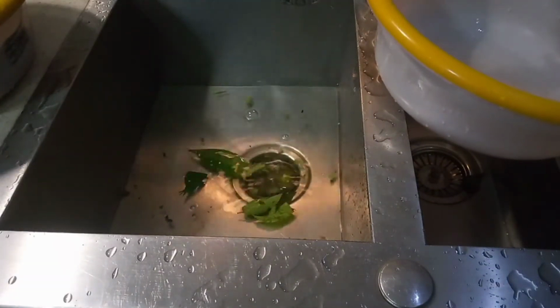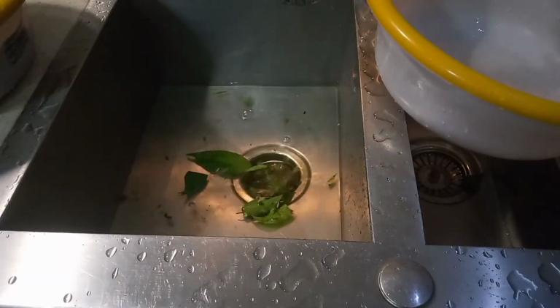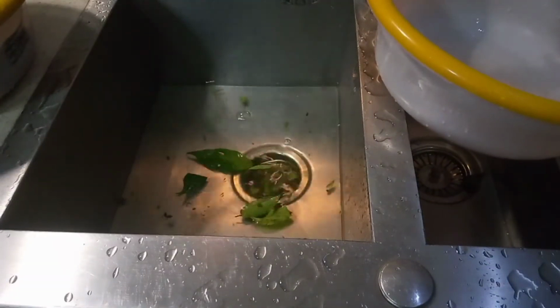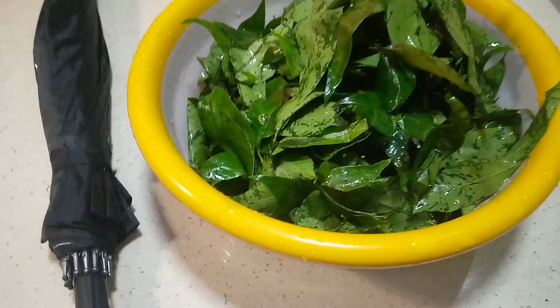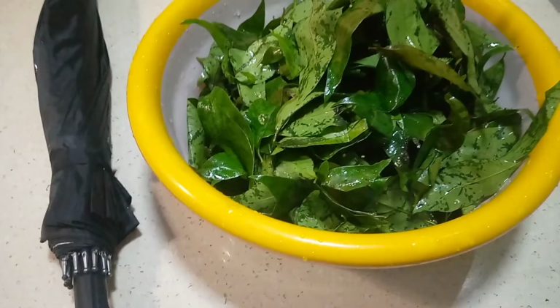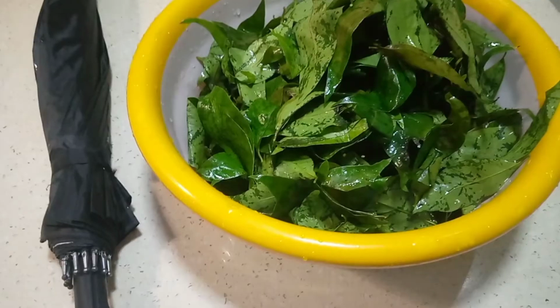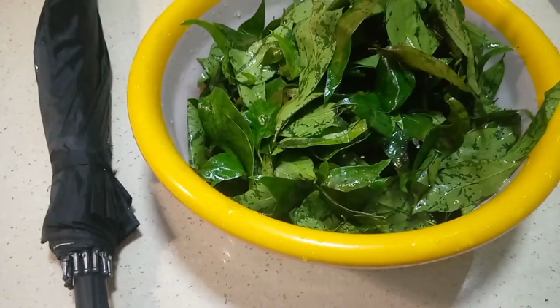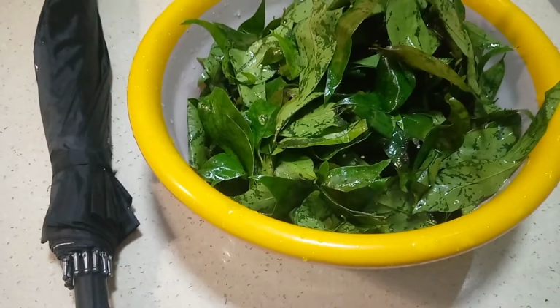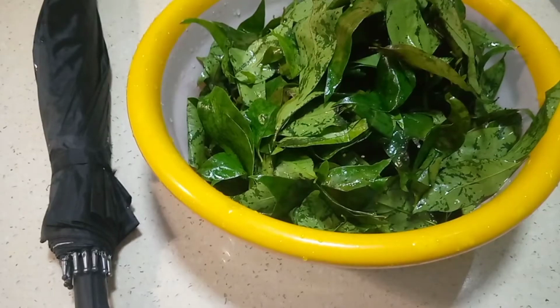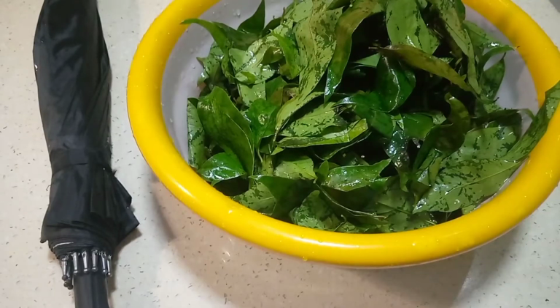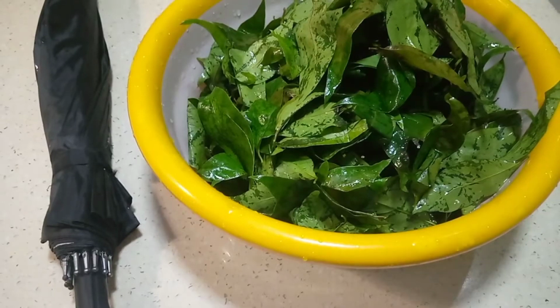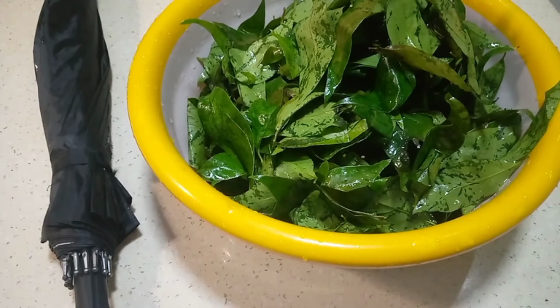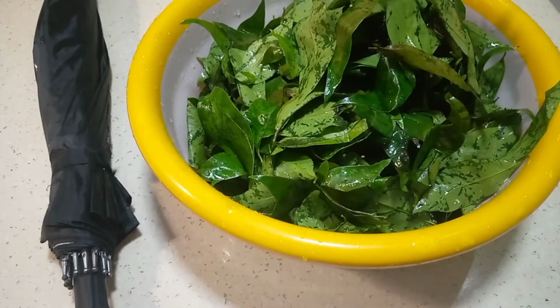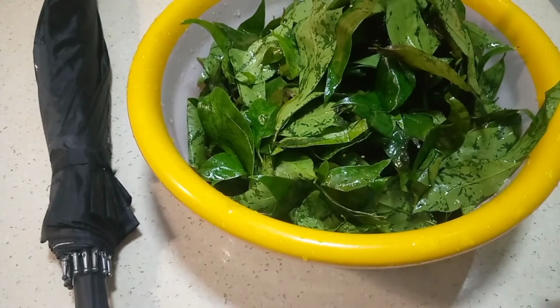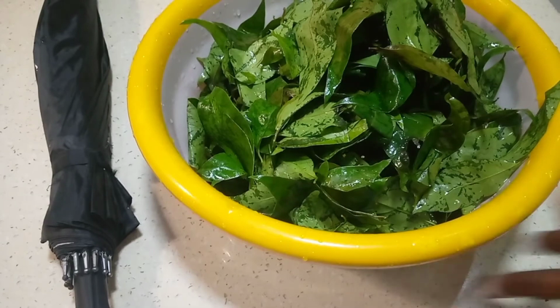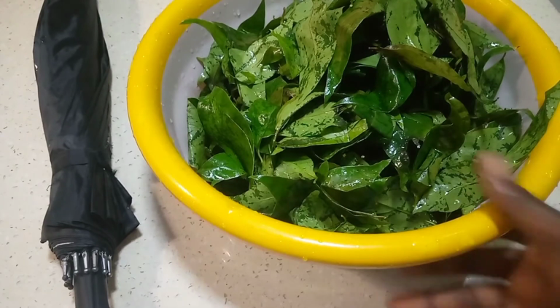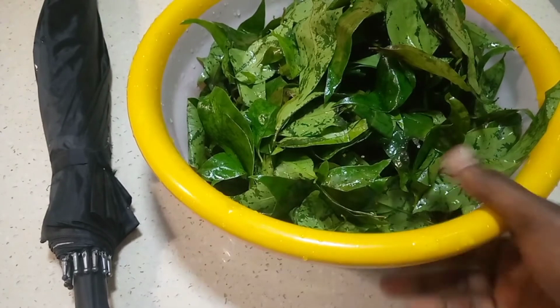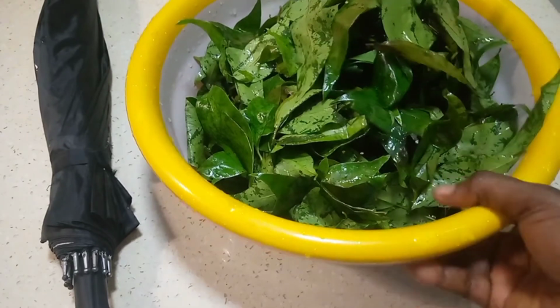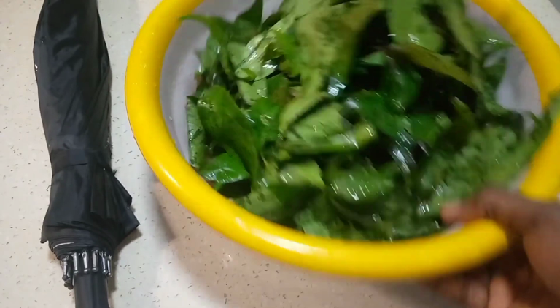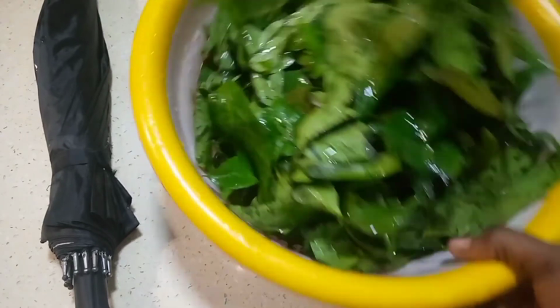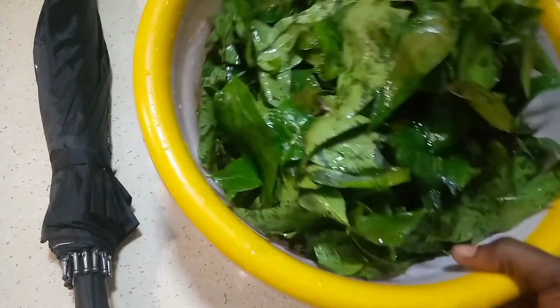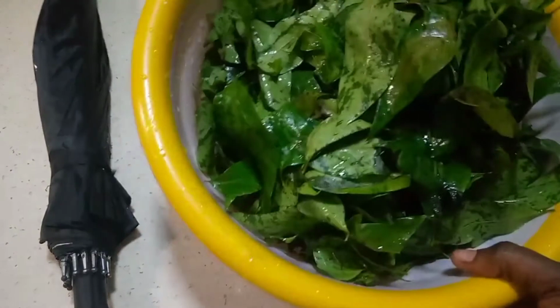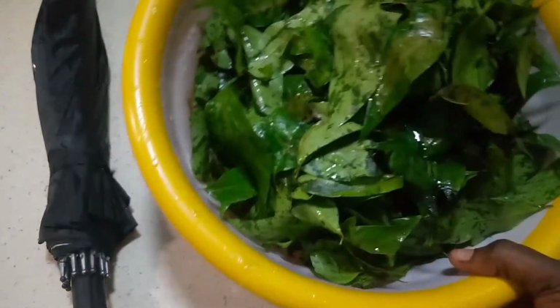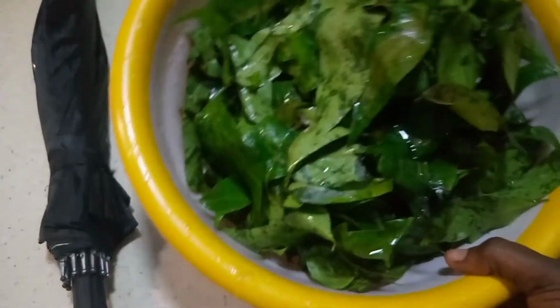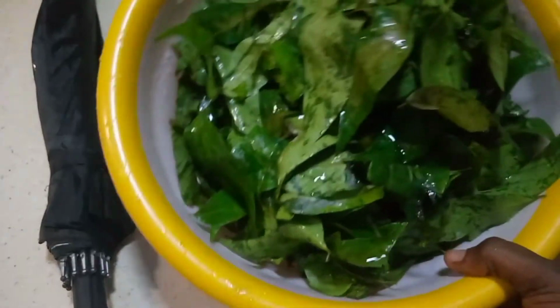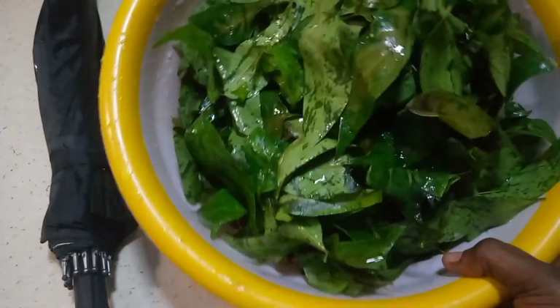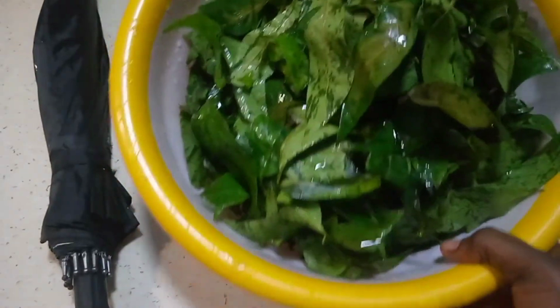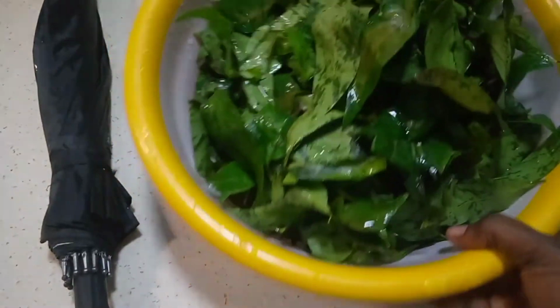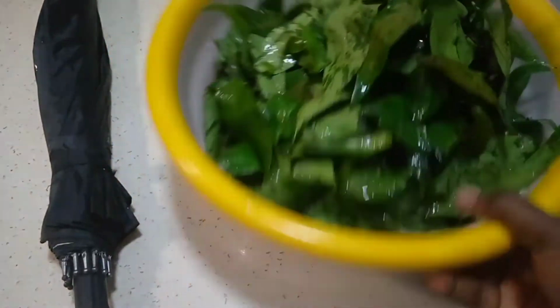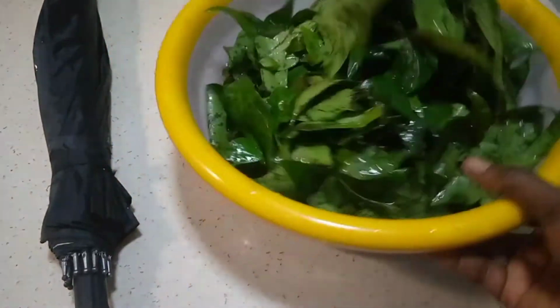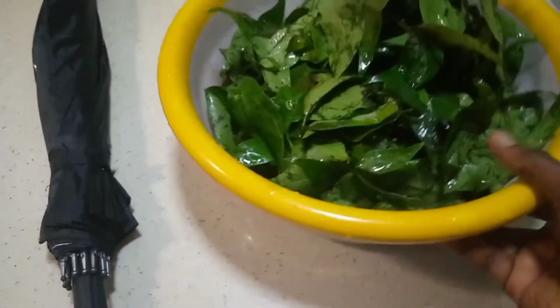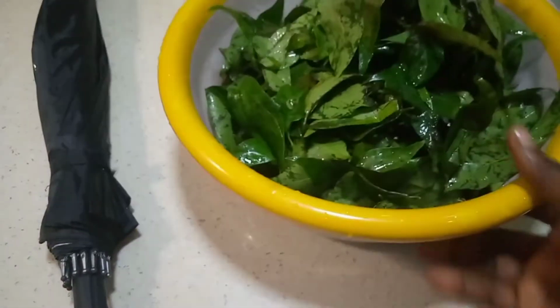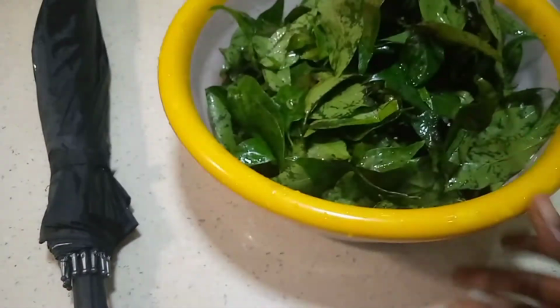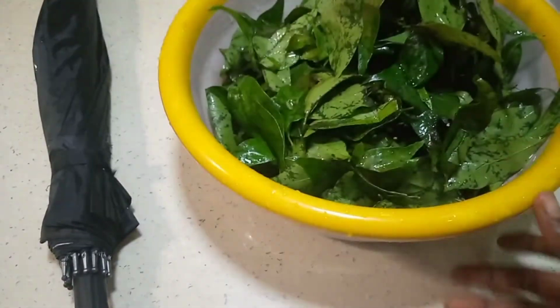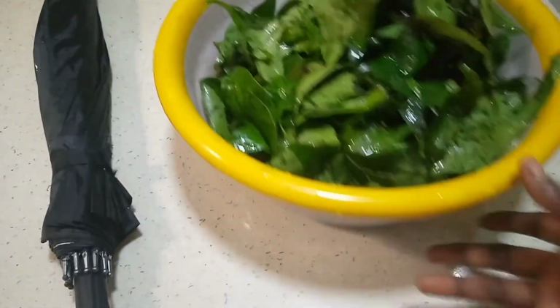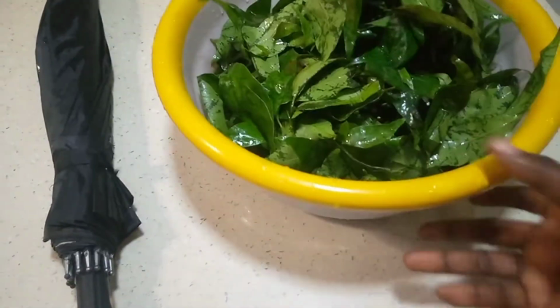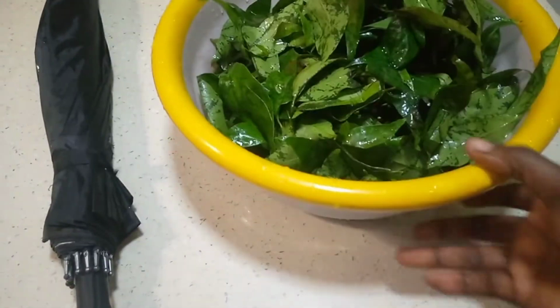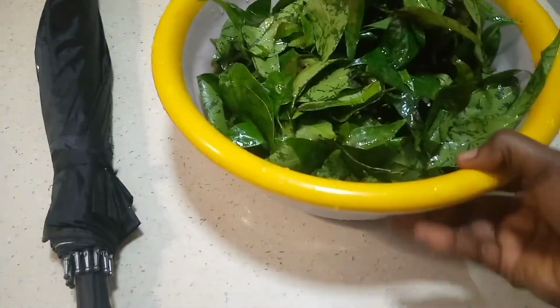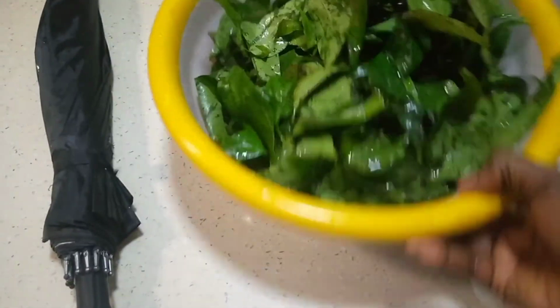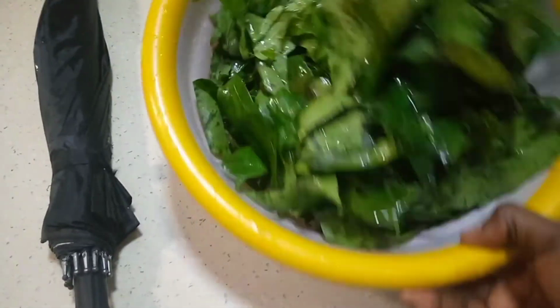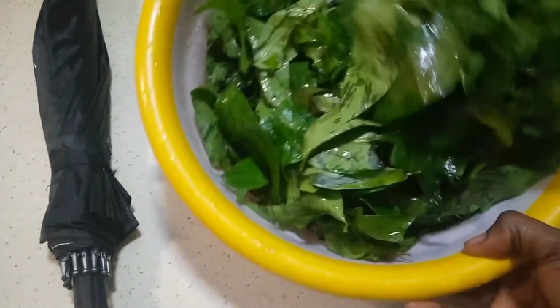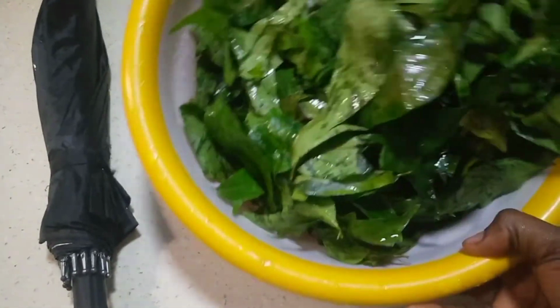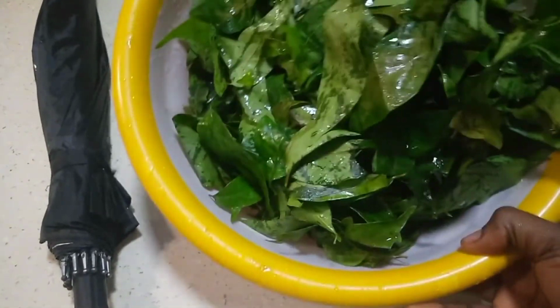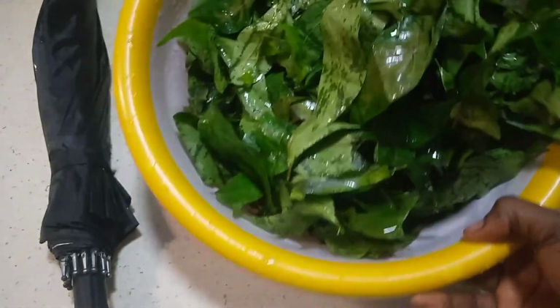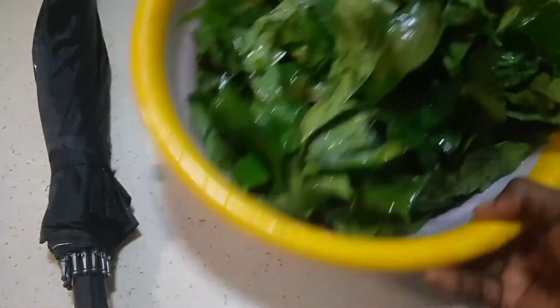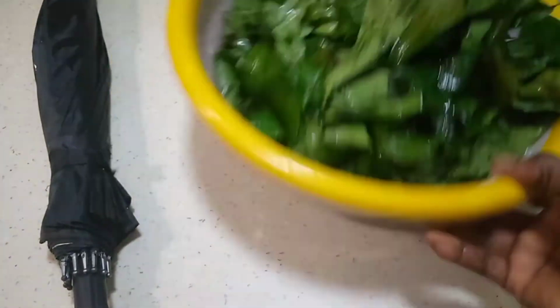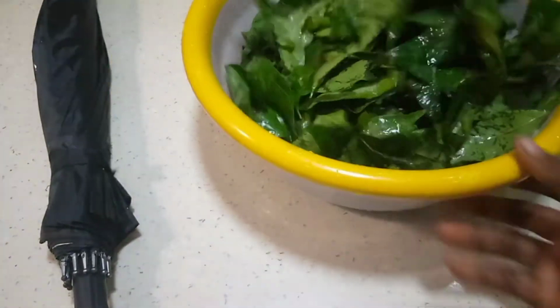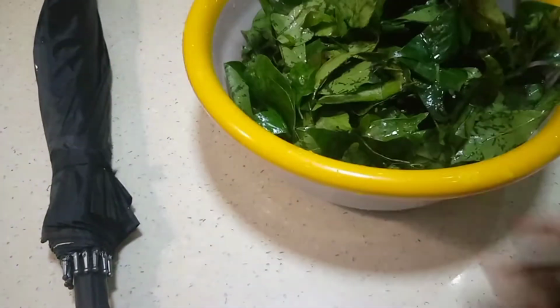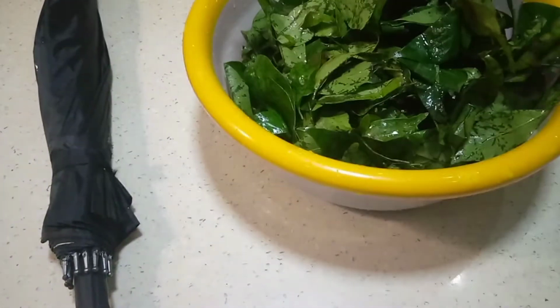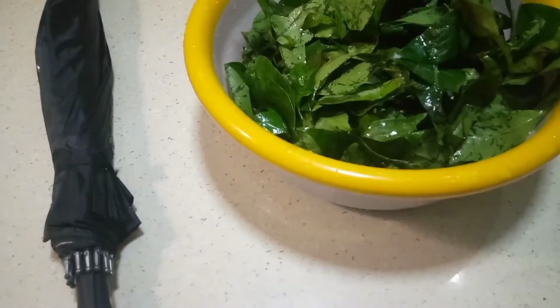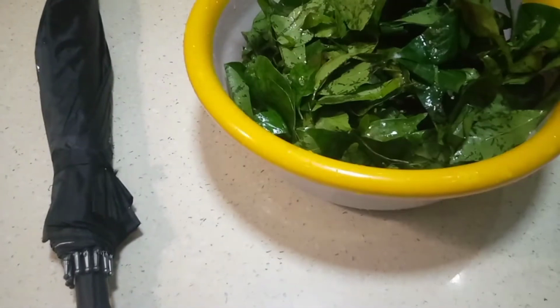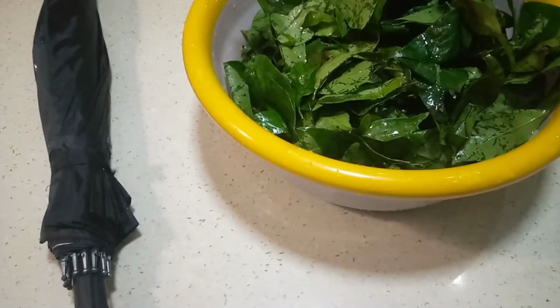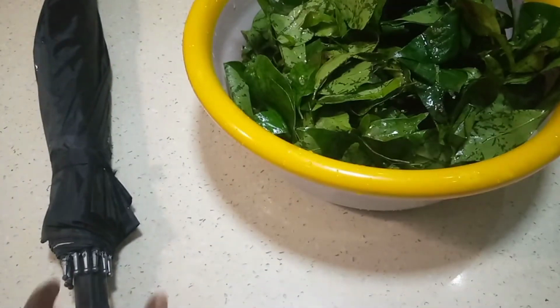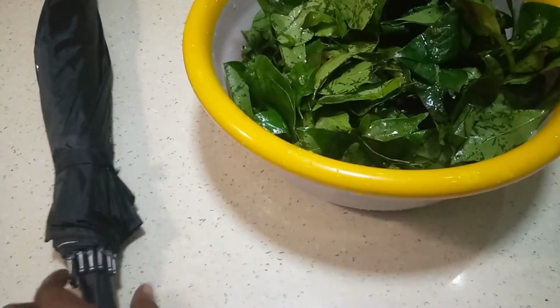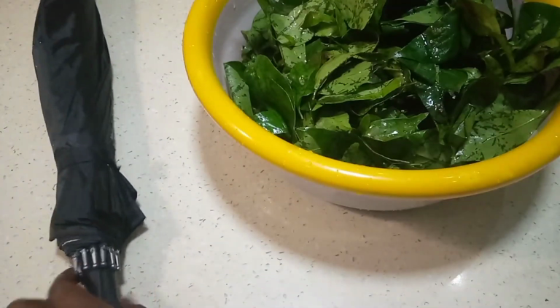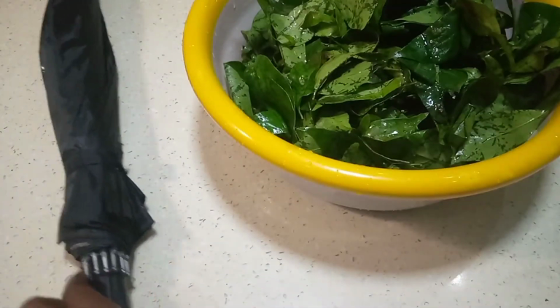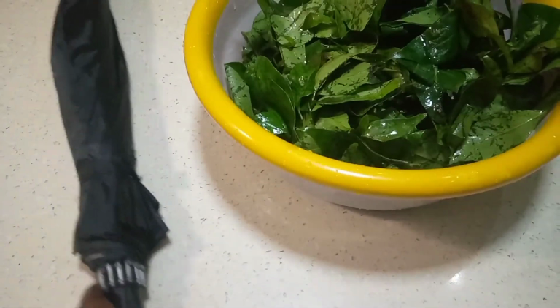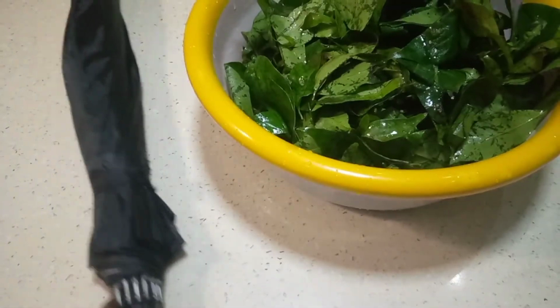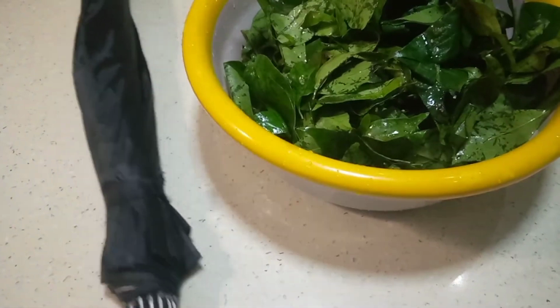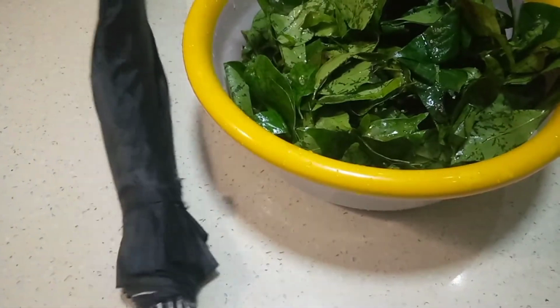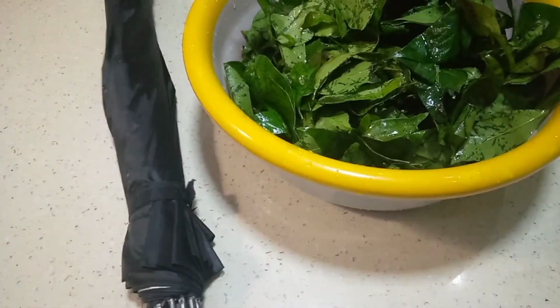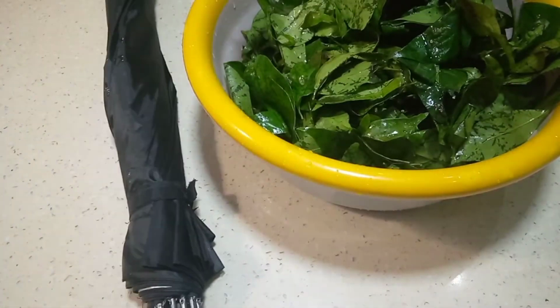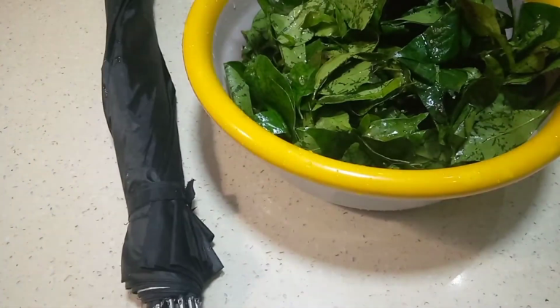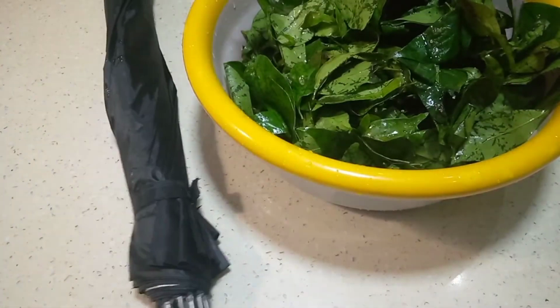After we finish washing our afang, this is how it looks. I know a lot of people will be wondering what a salad spinner — what I call a homebreder — is doing here.